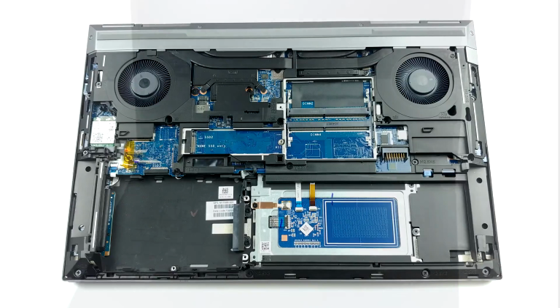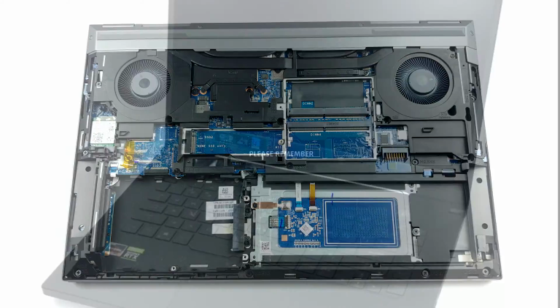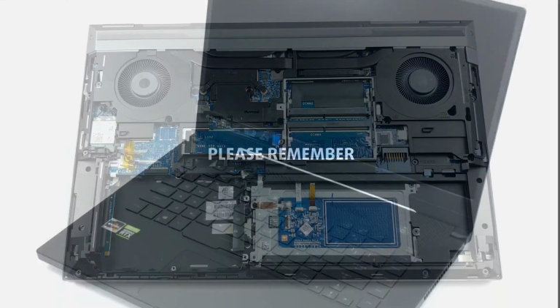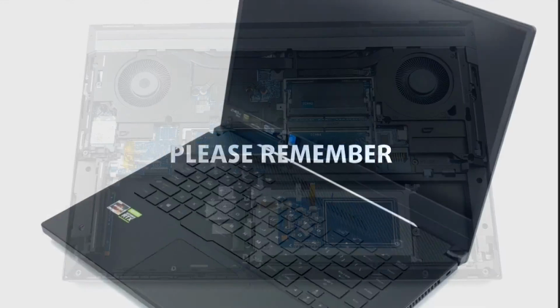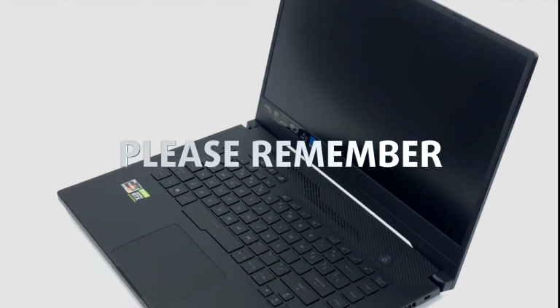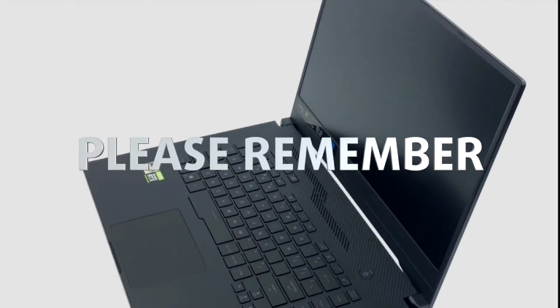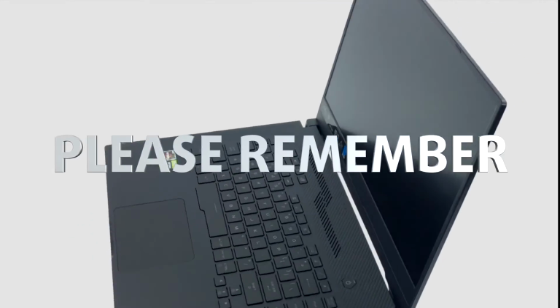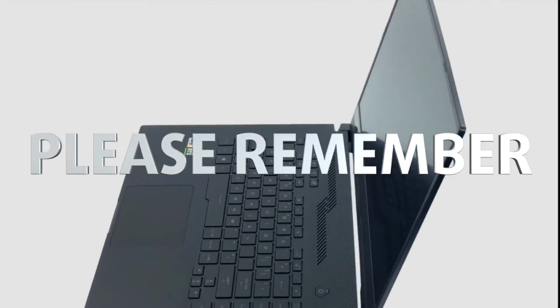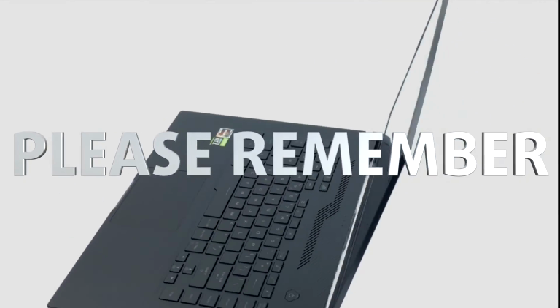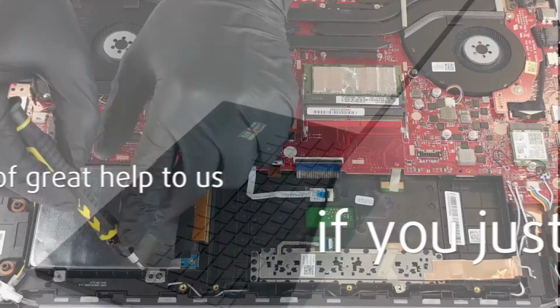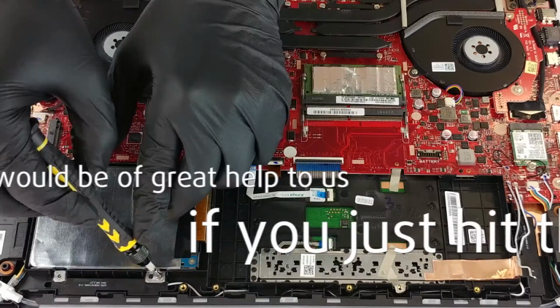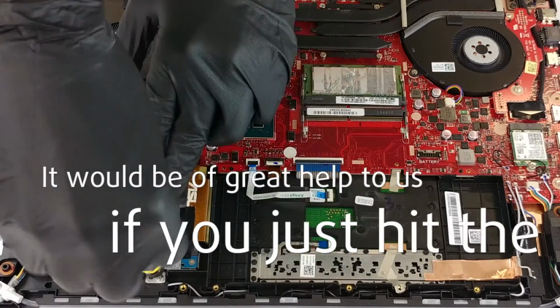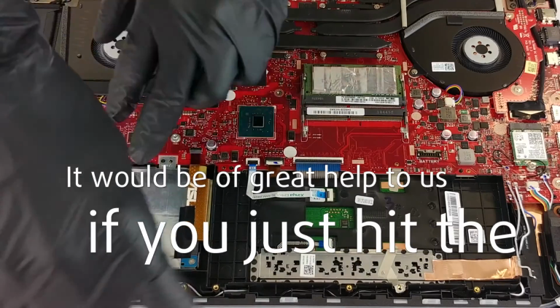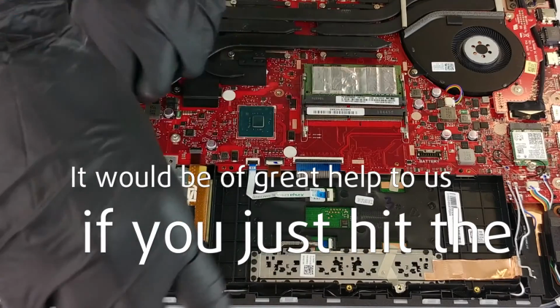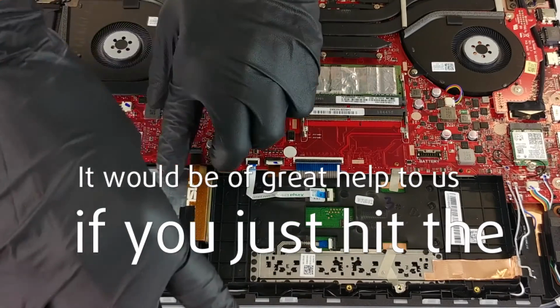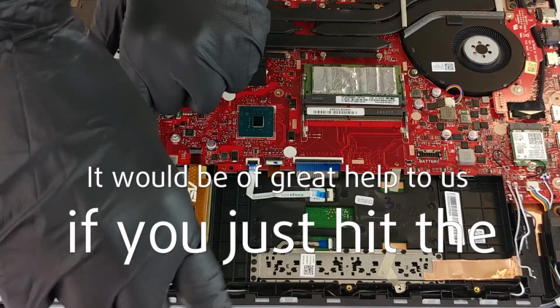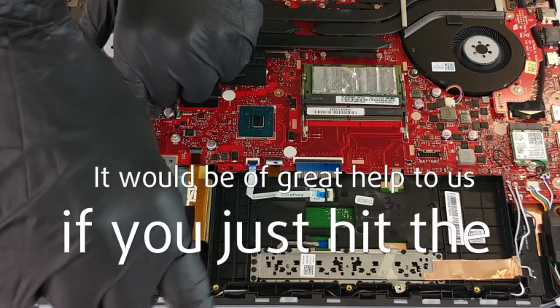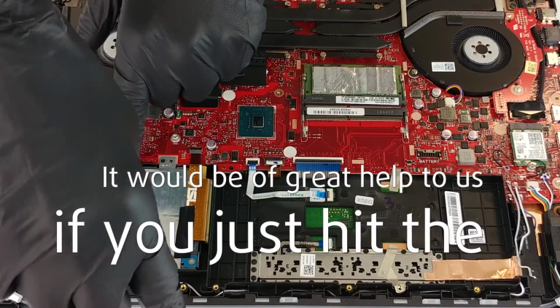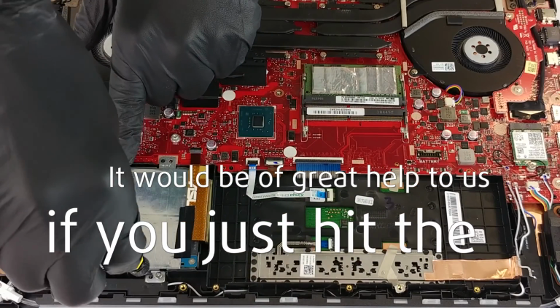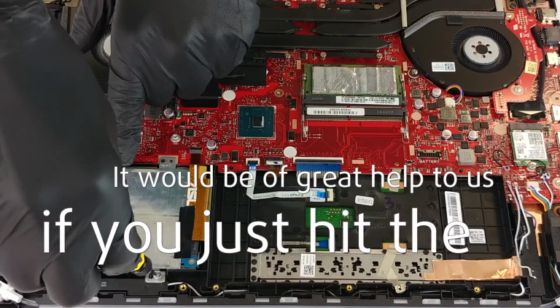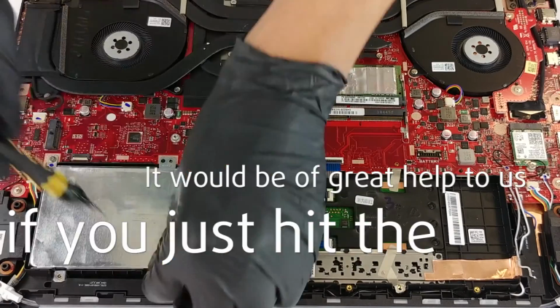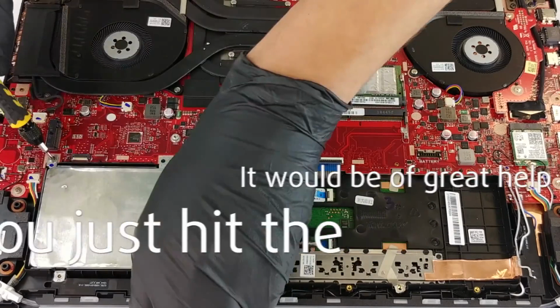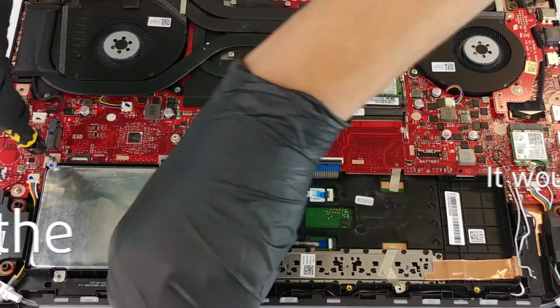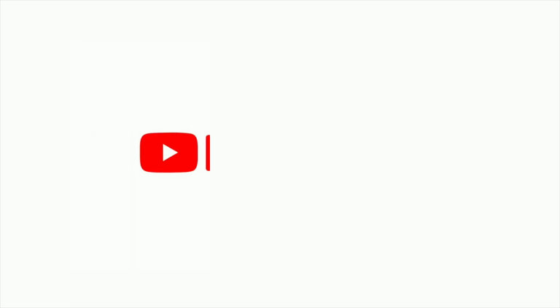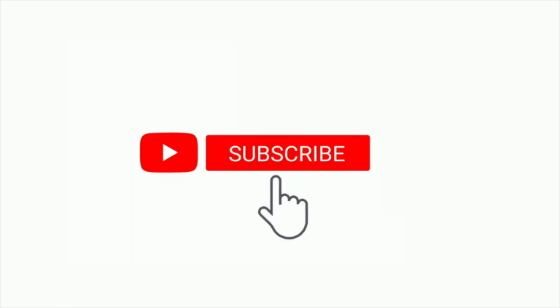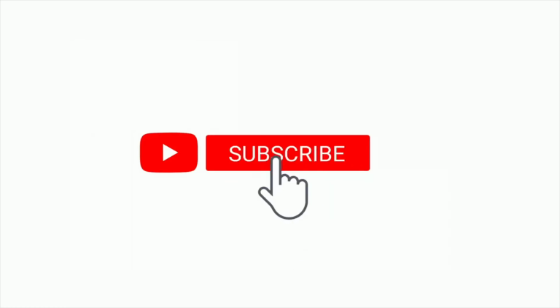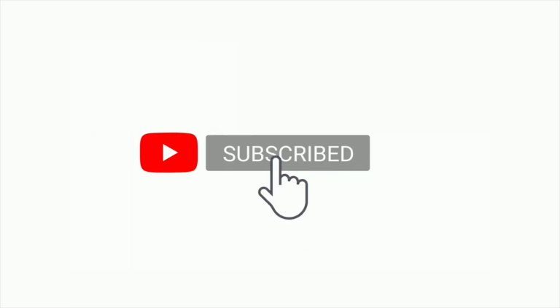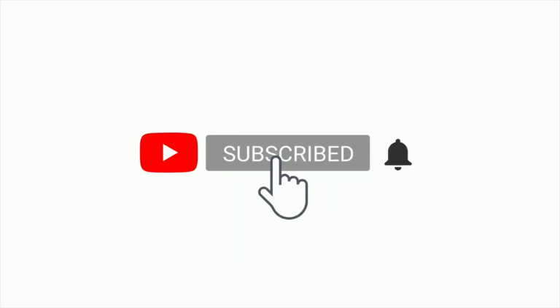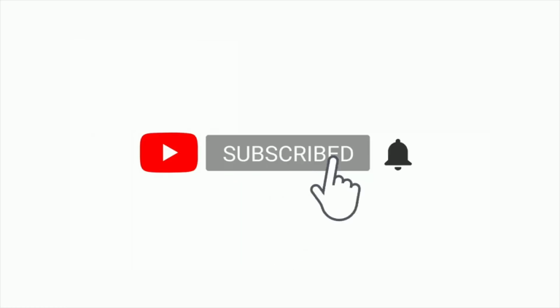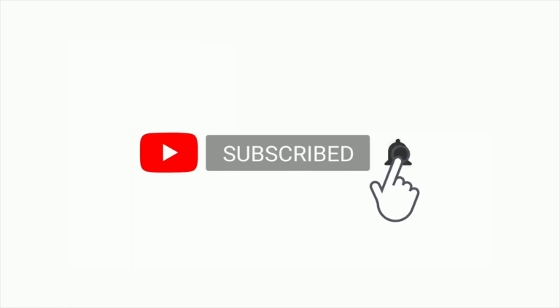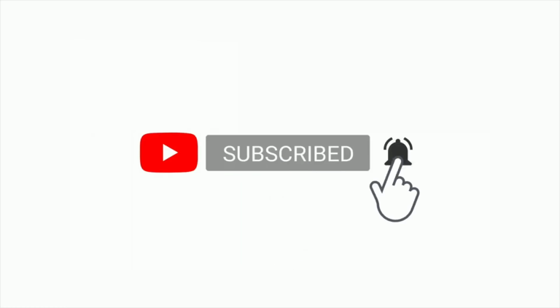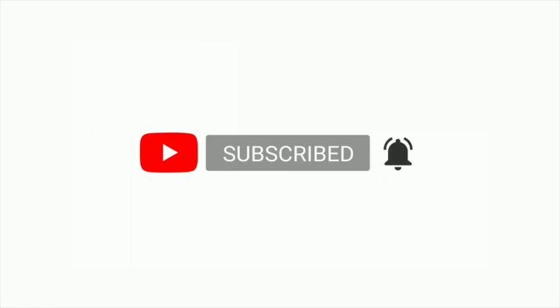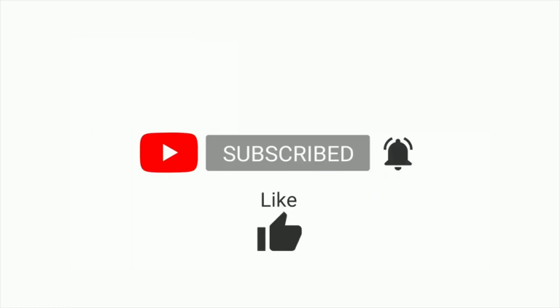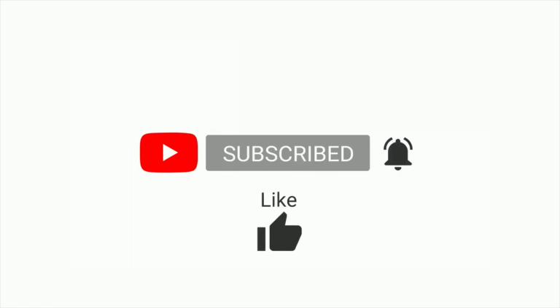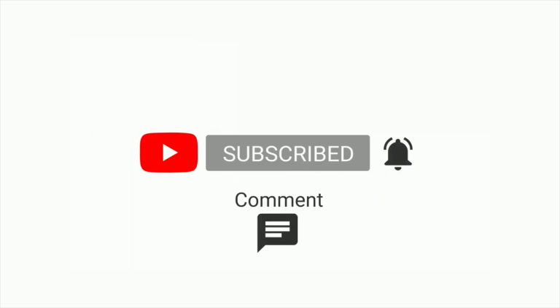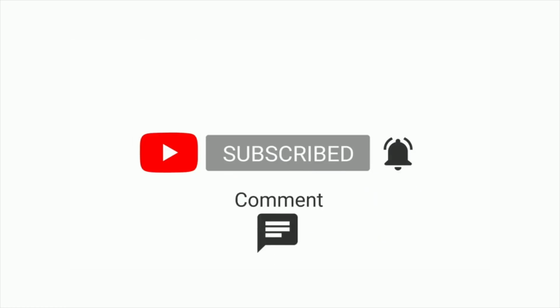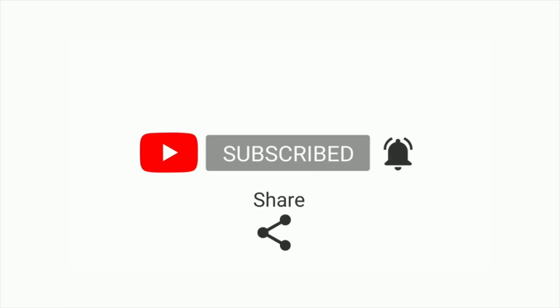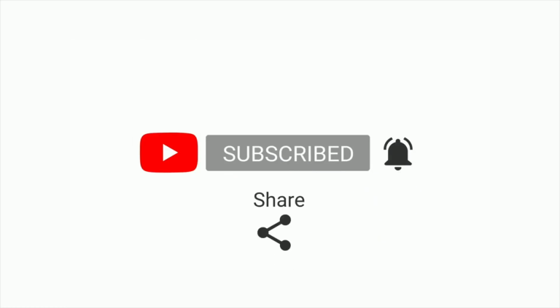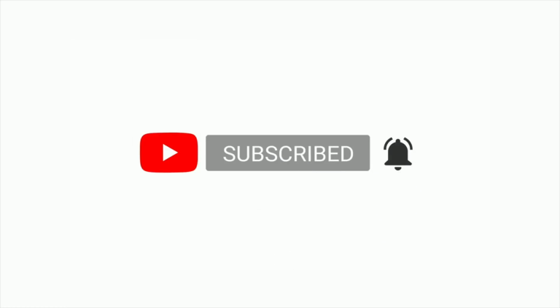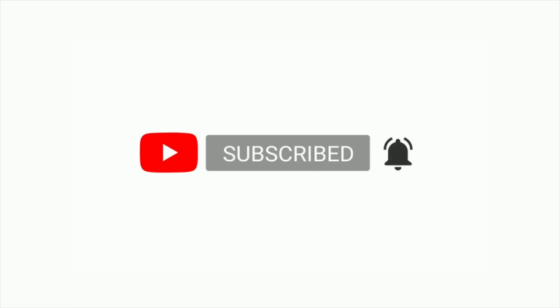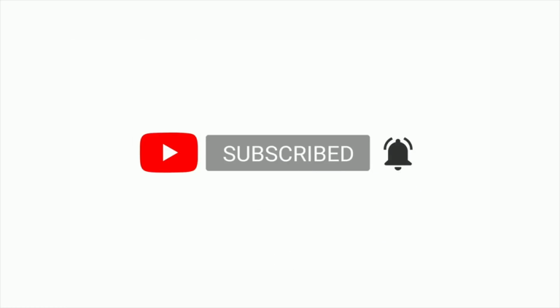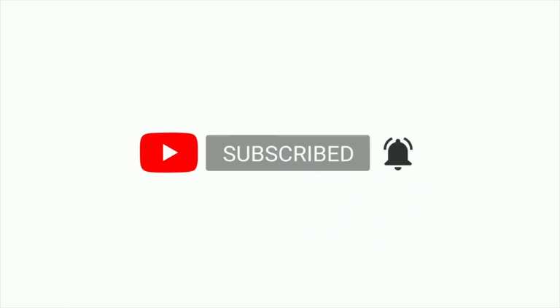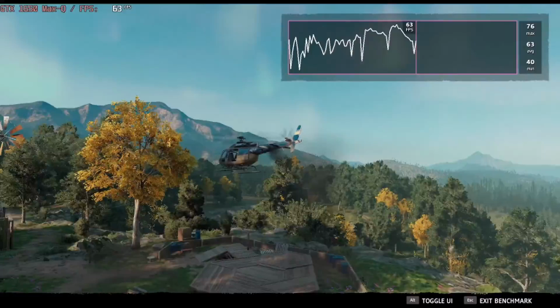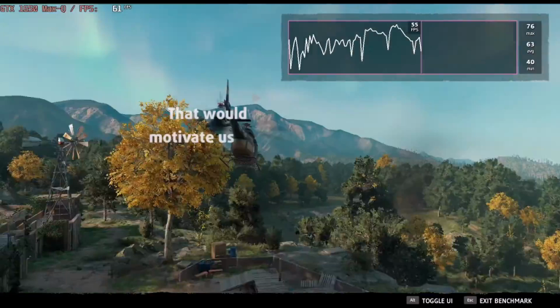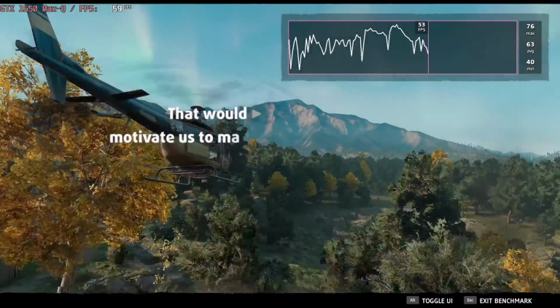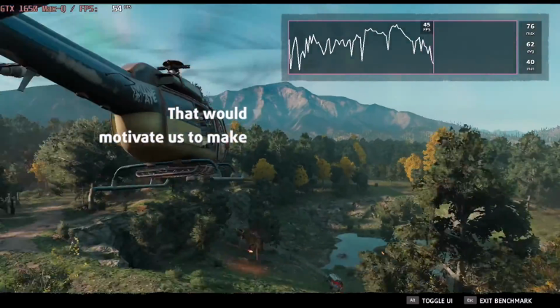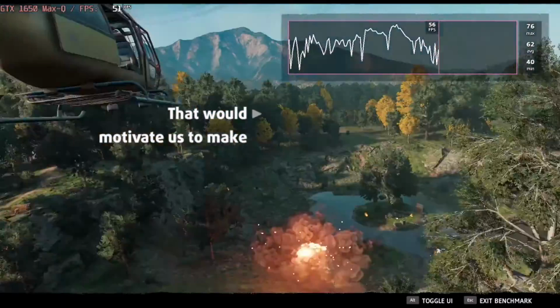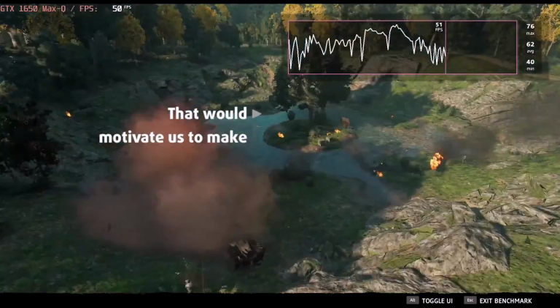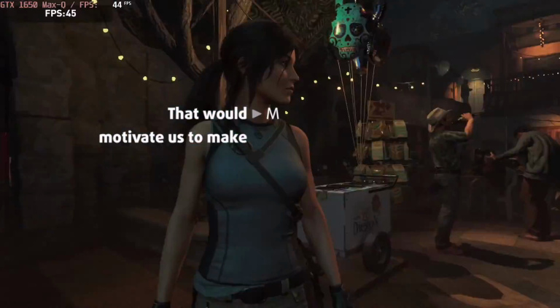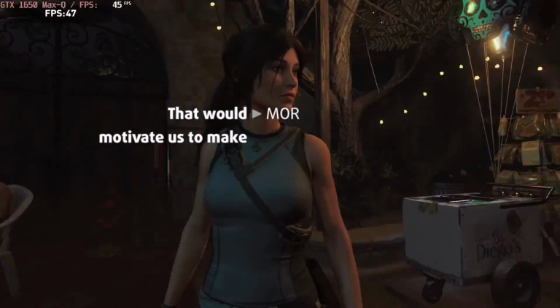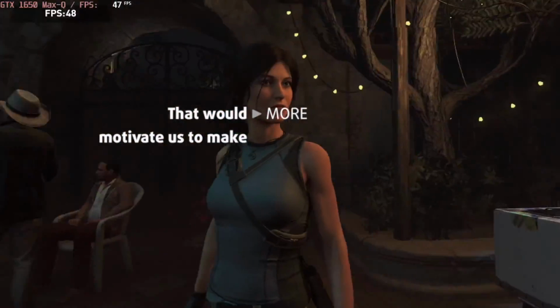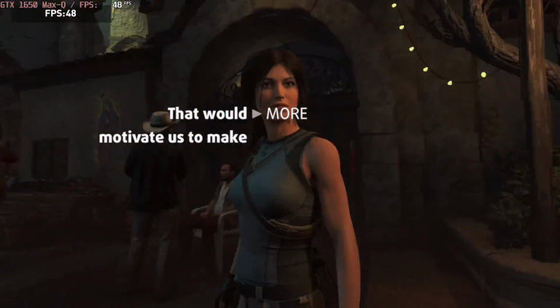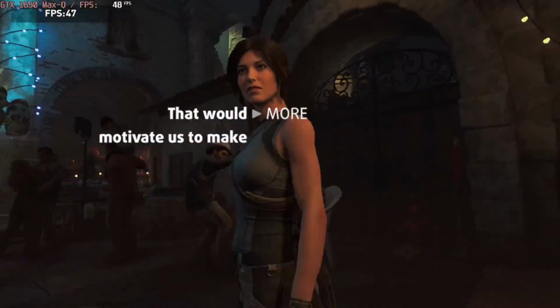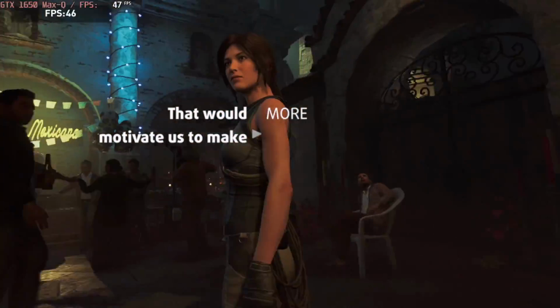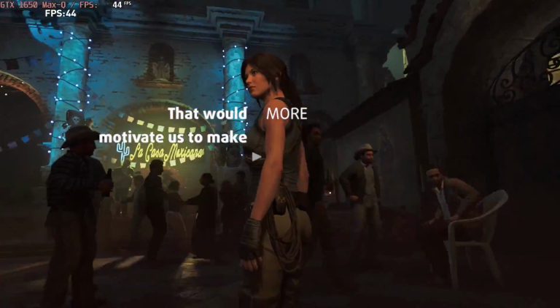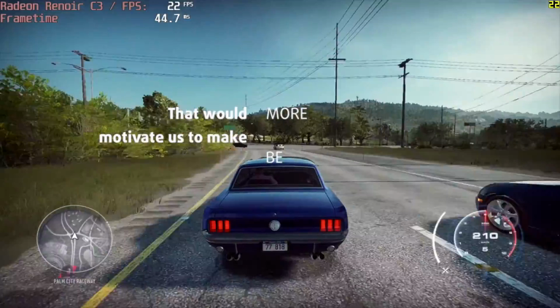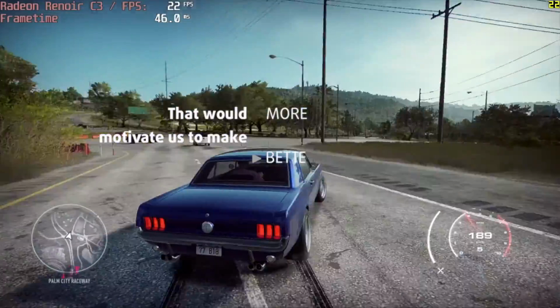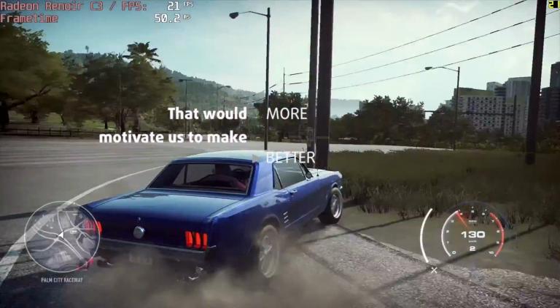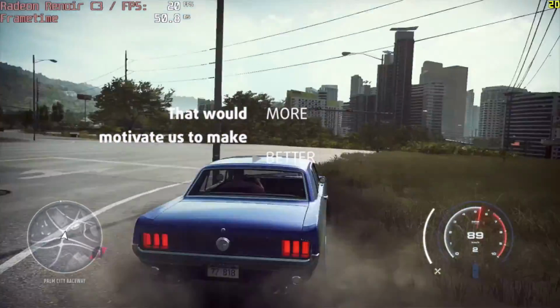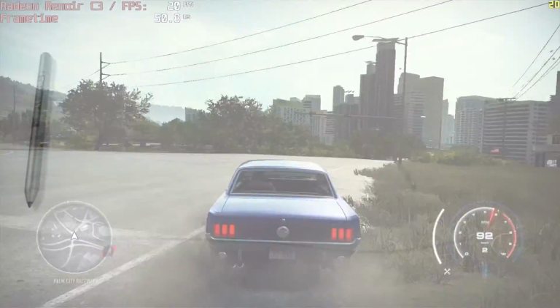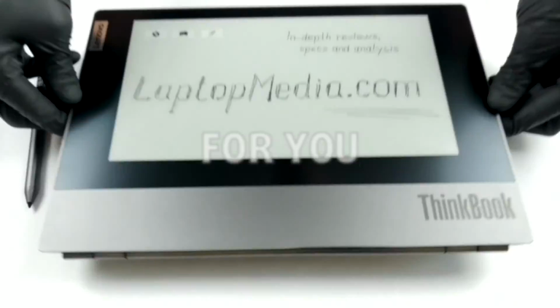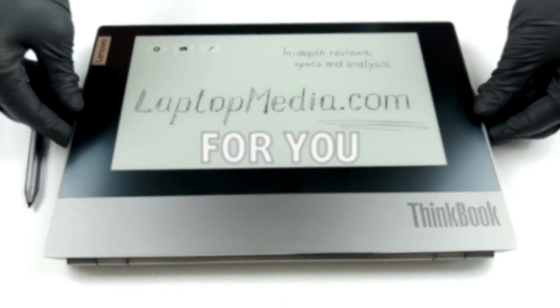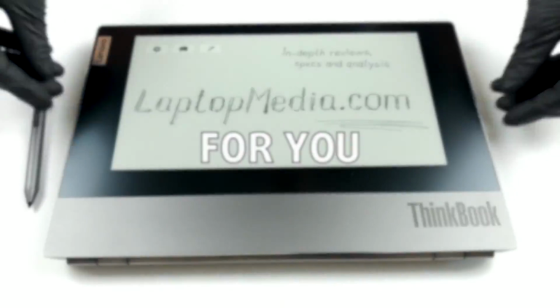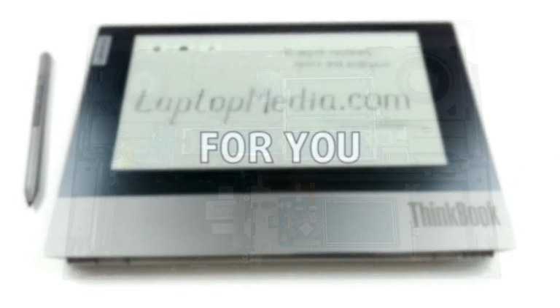Please remember, it would be of great help to us if you just hit the like button and subscribe to our channel. That would motivate us to make even more and better videos for you.